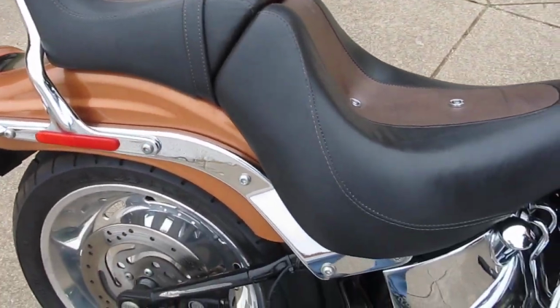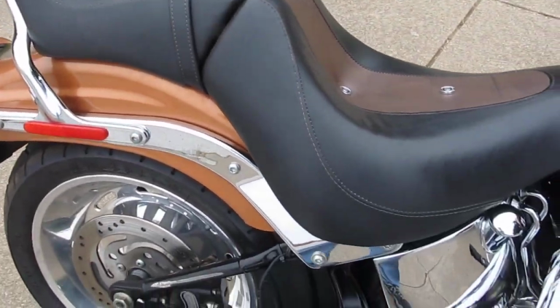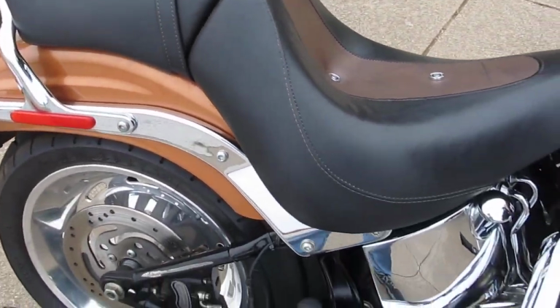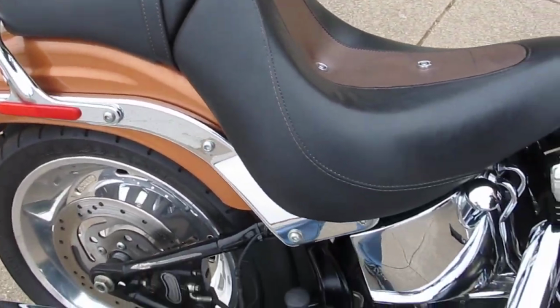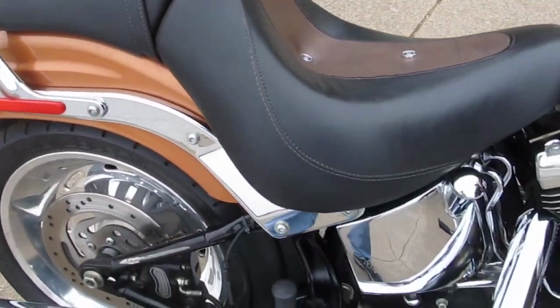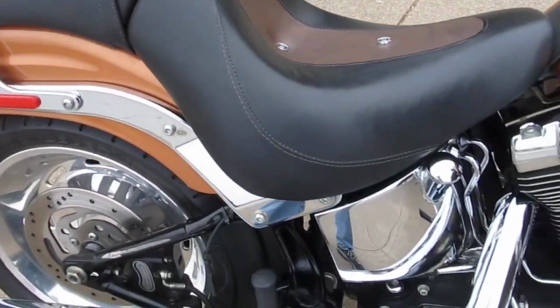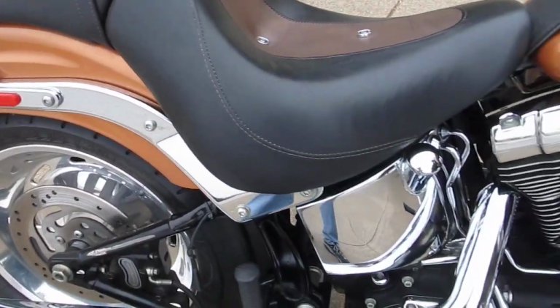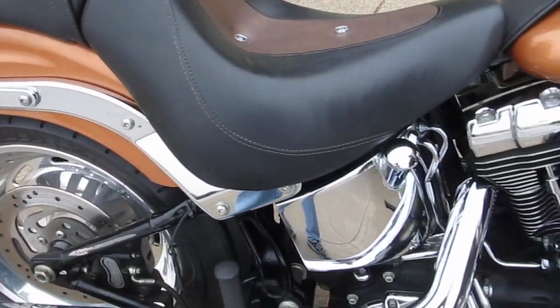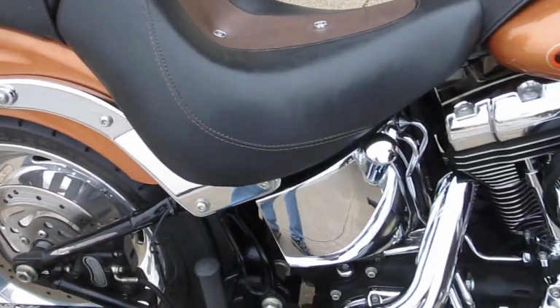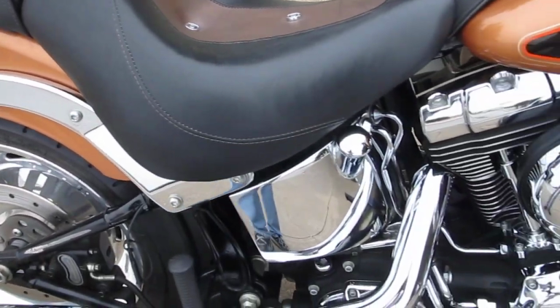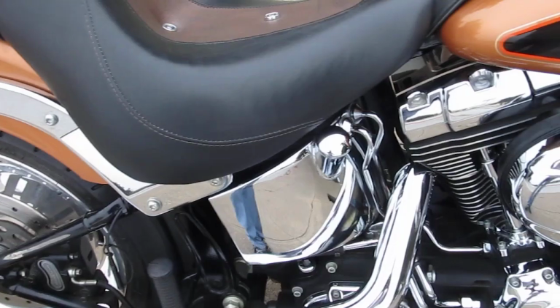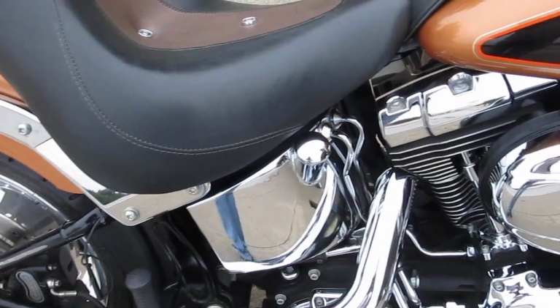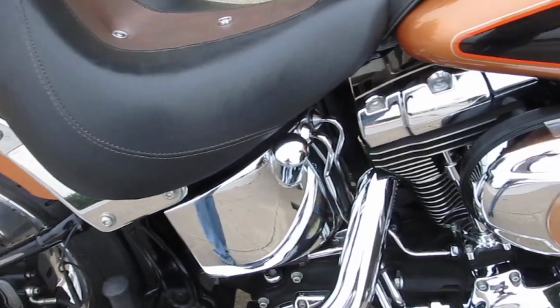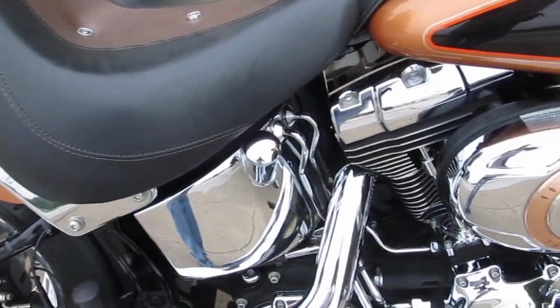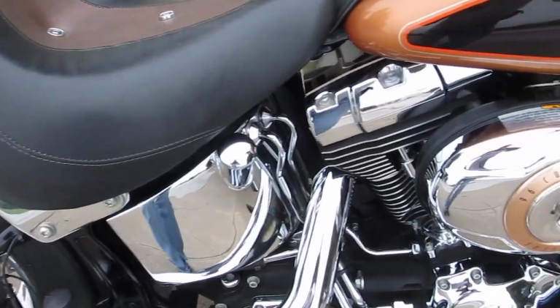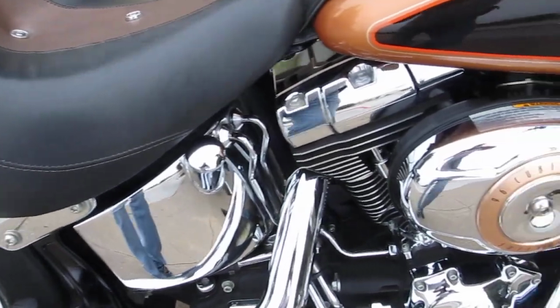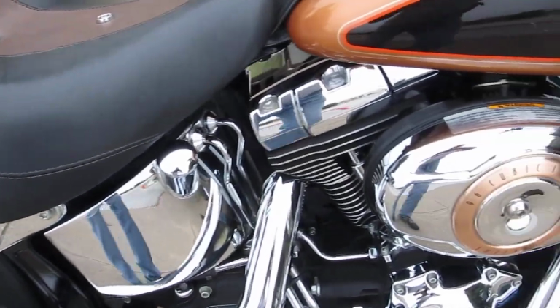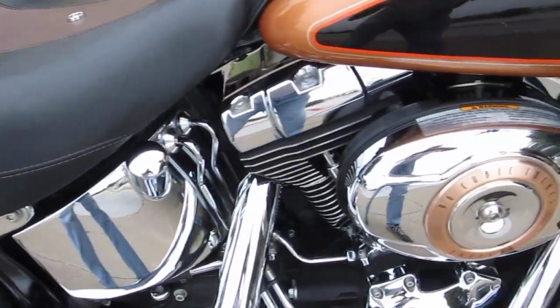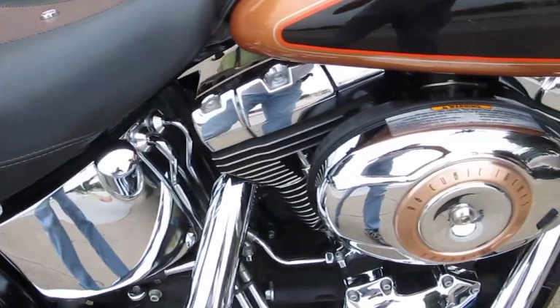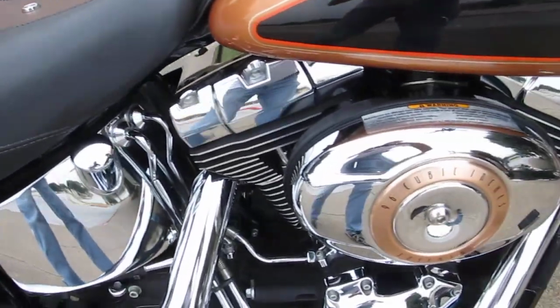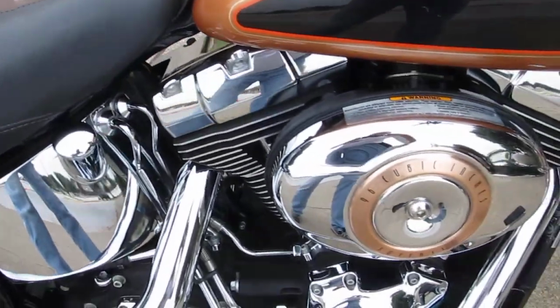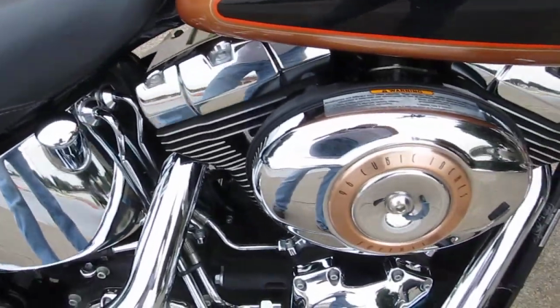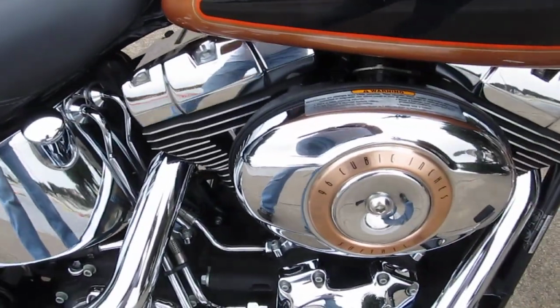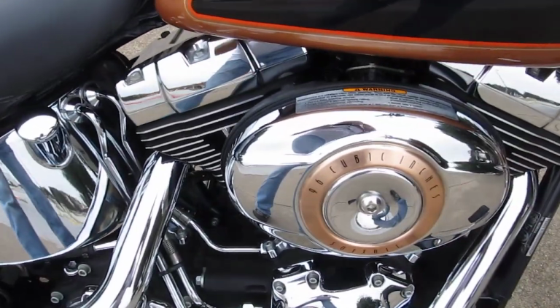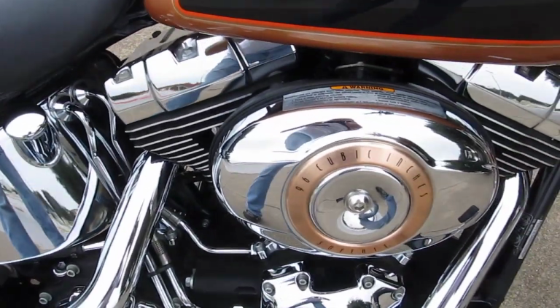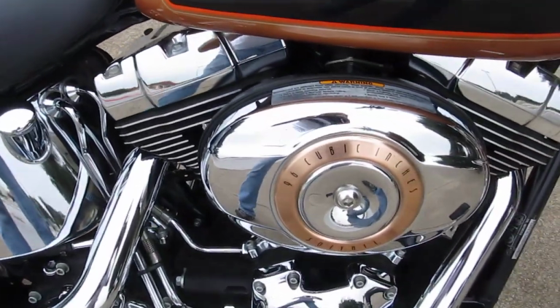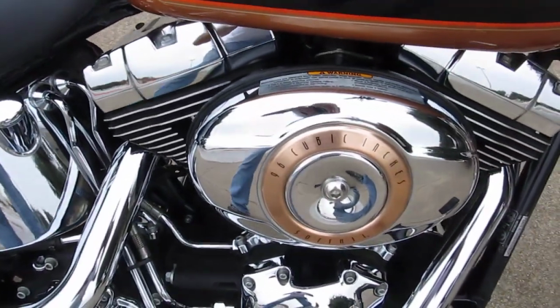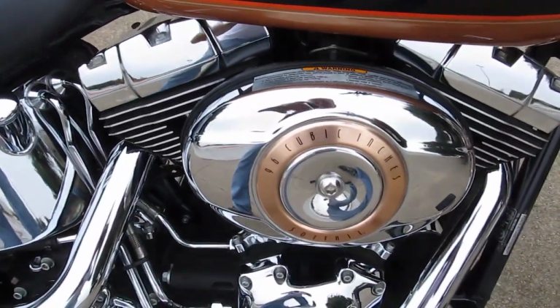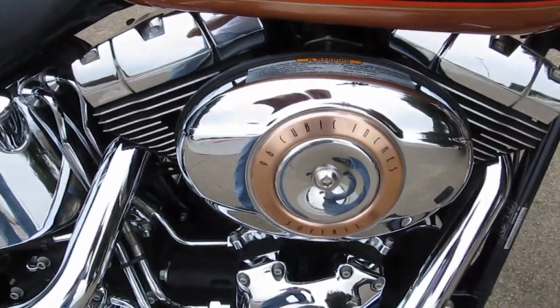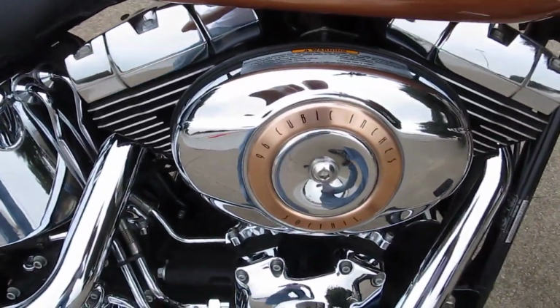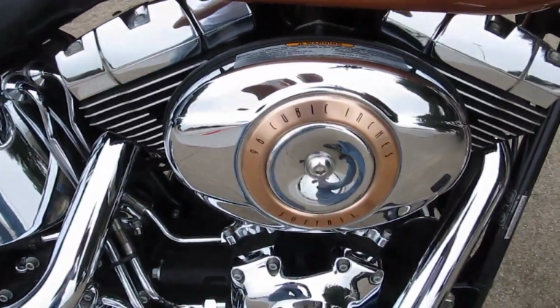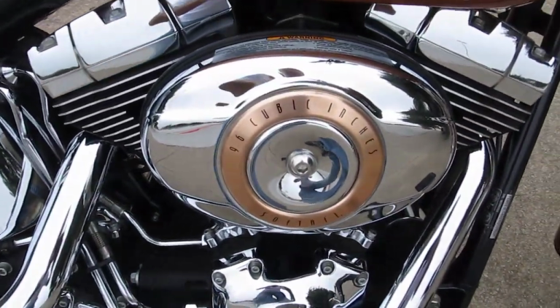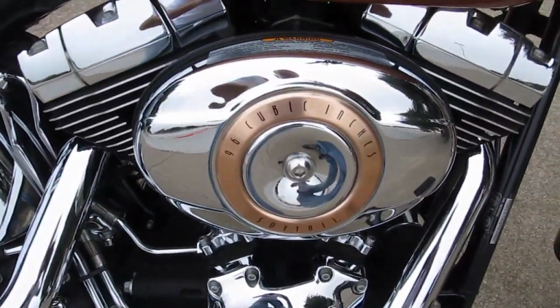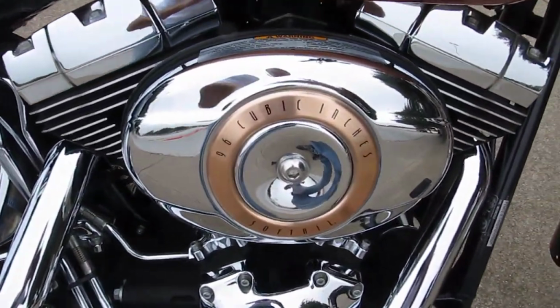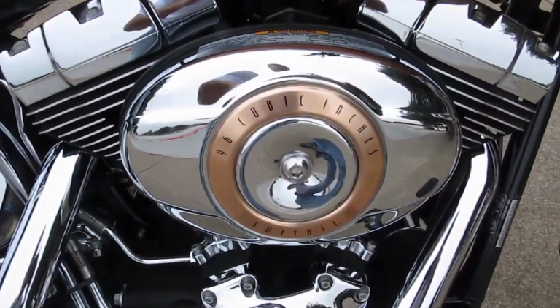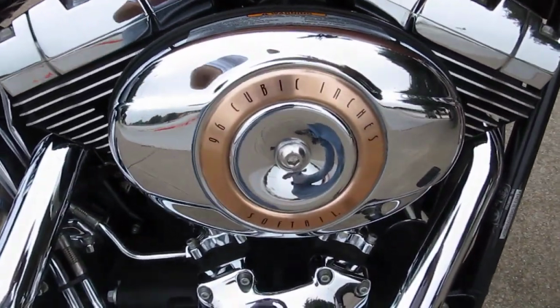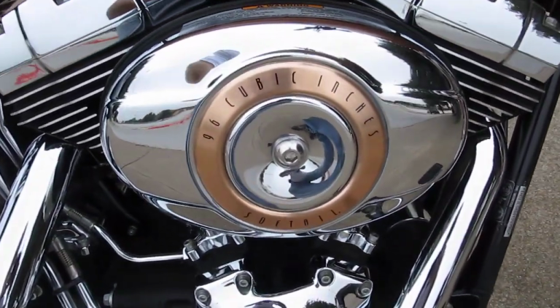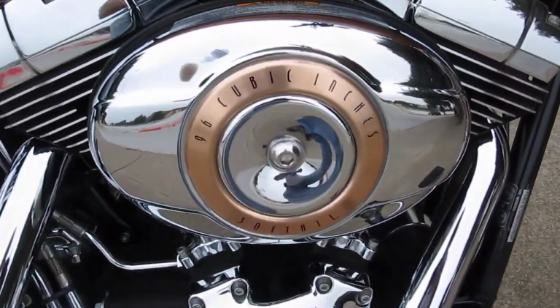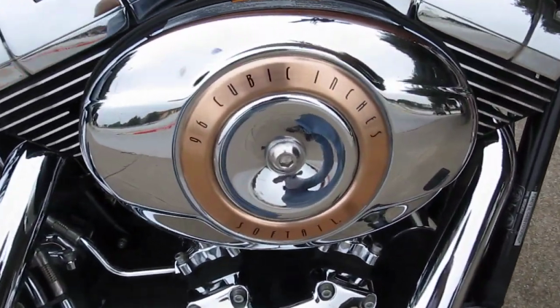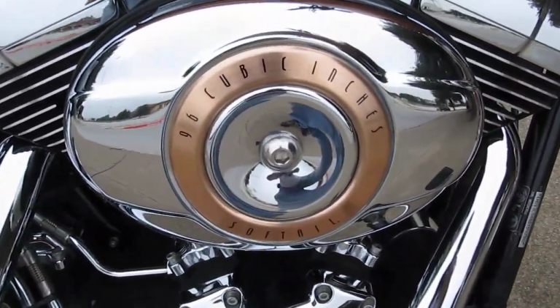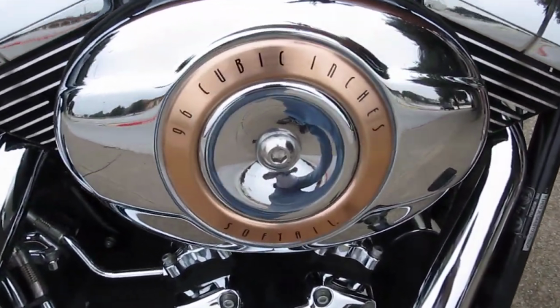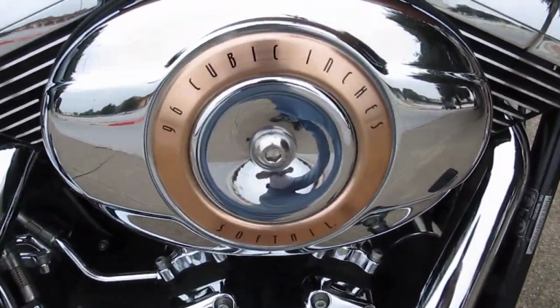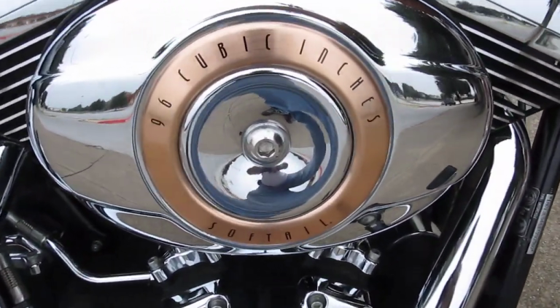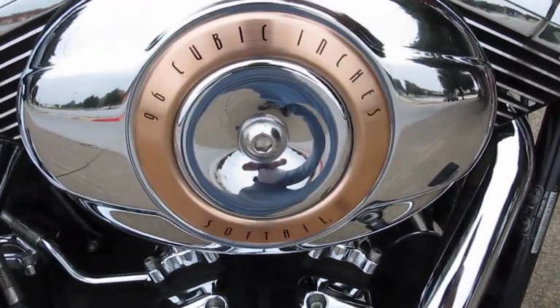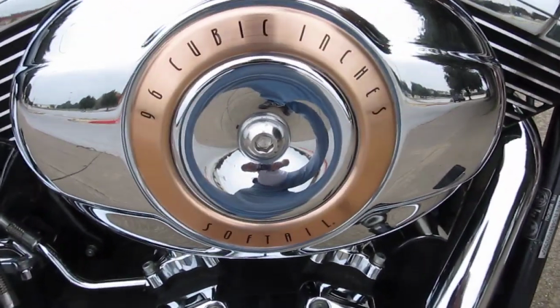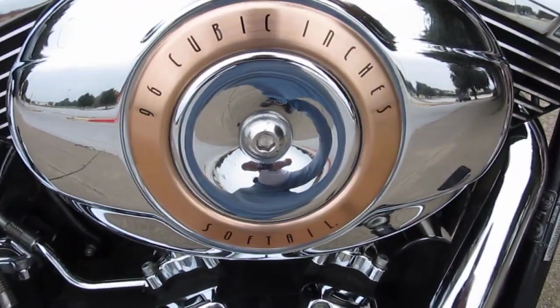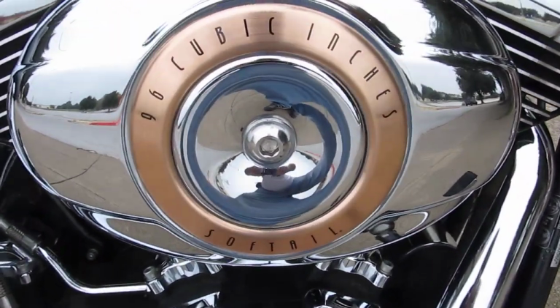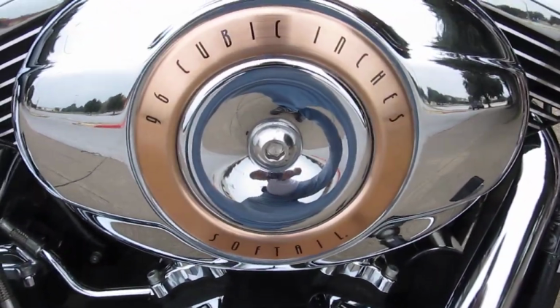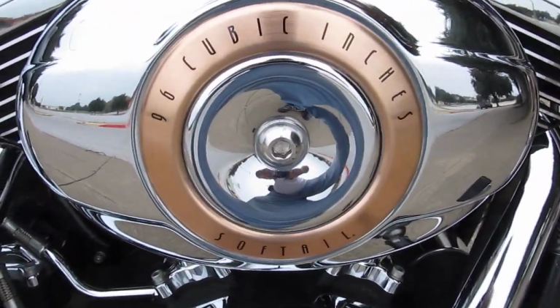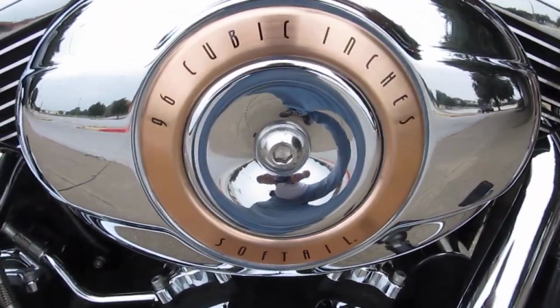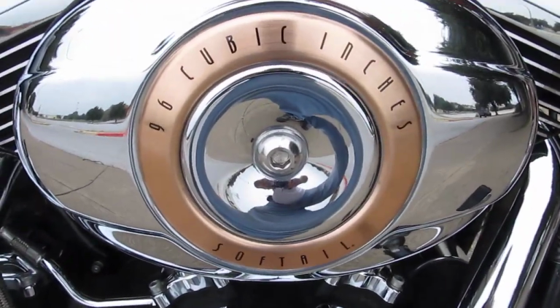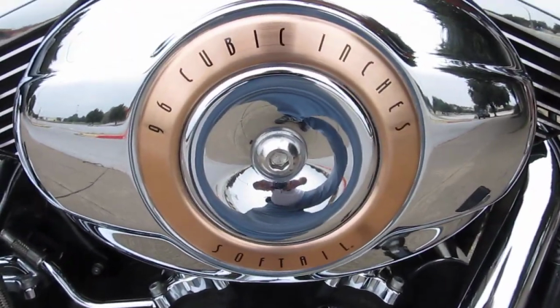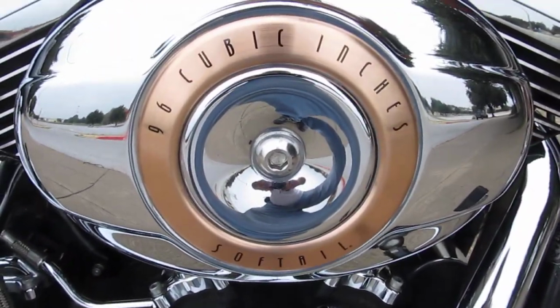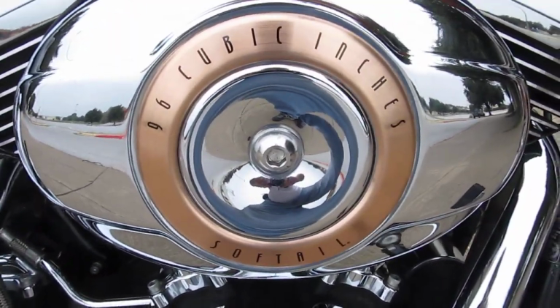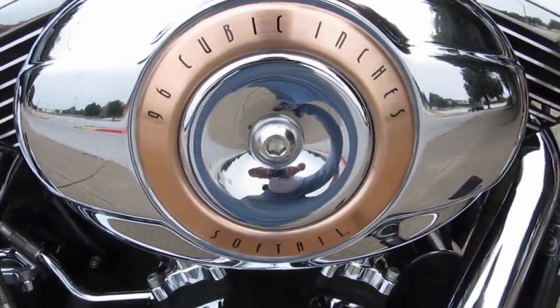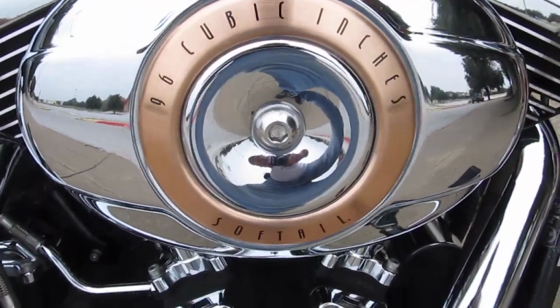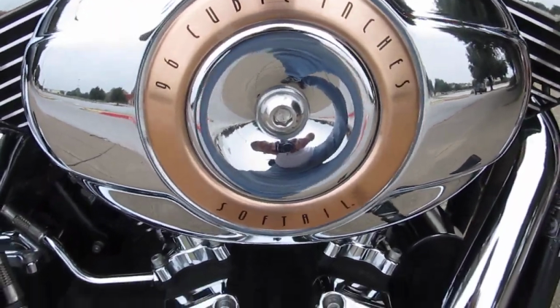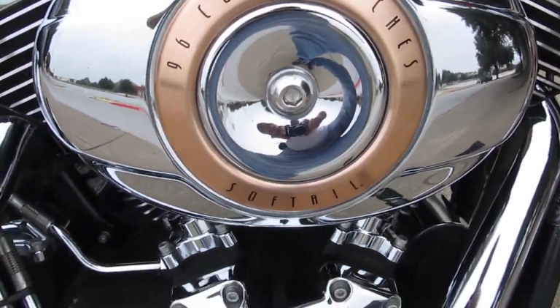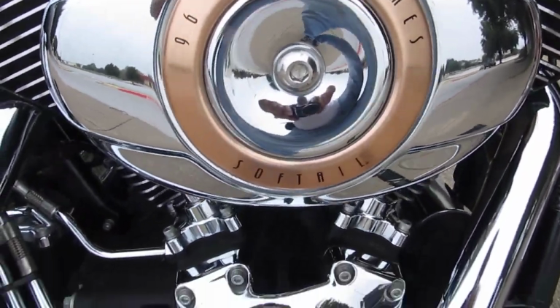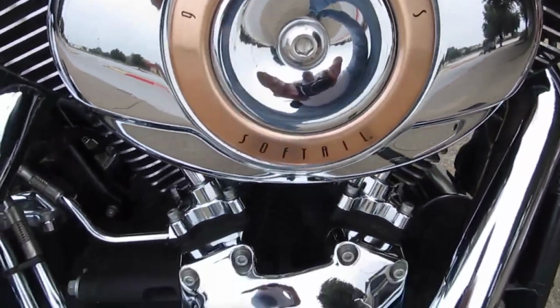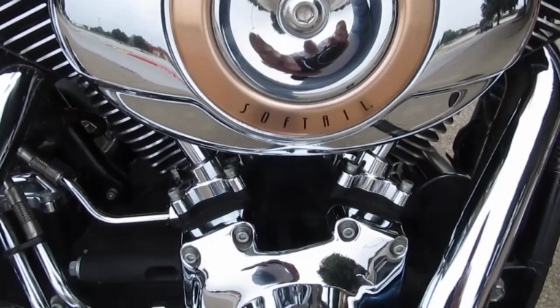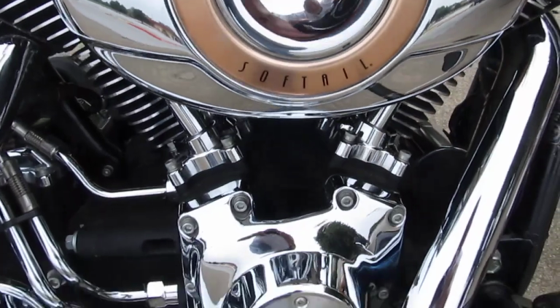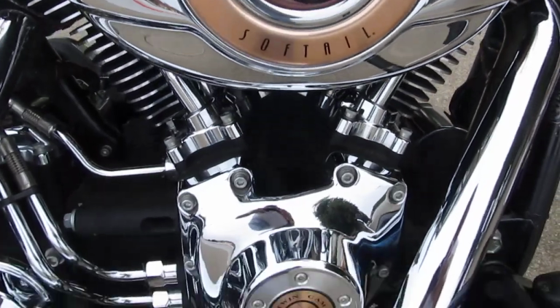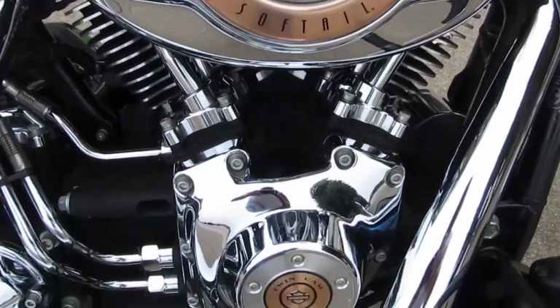Bike comes with a 96-inch motor, 6-speed transmission. It's got the copper trim on it there.